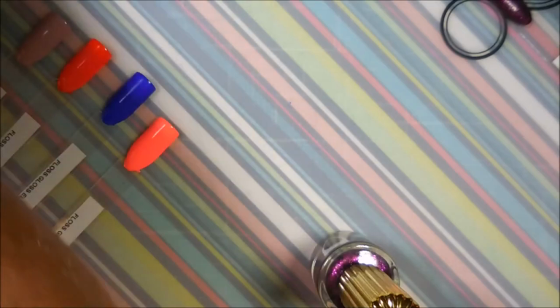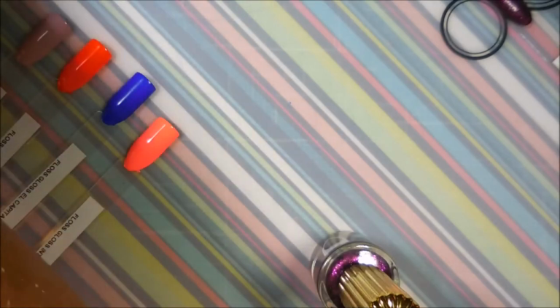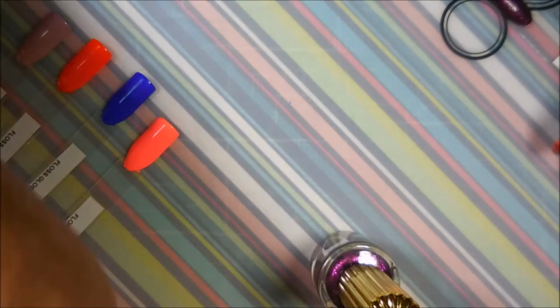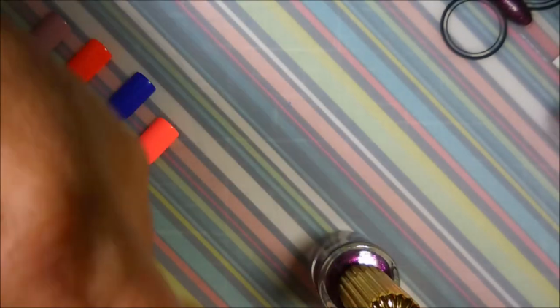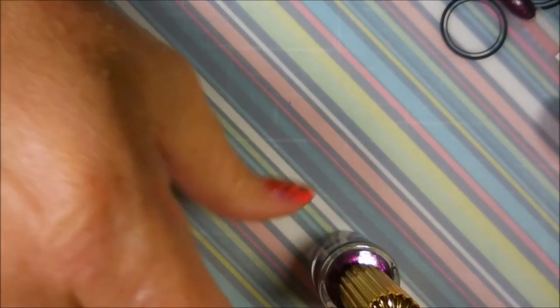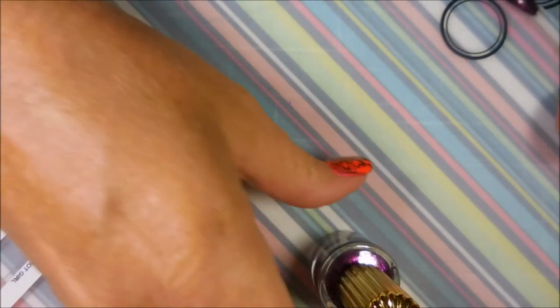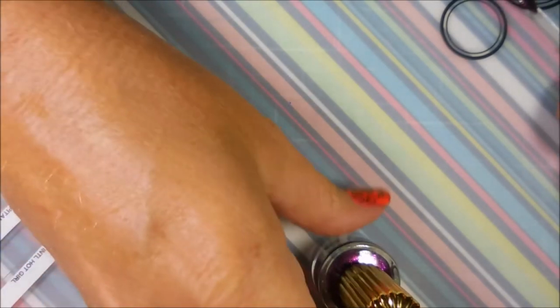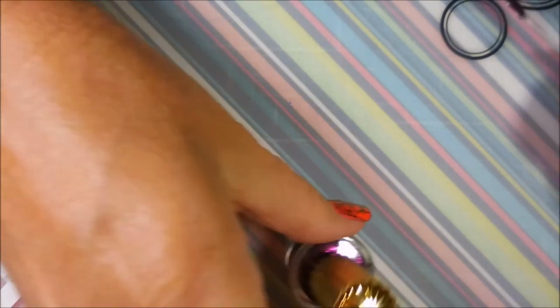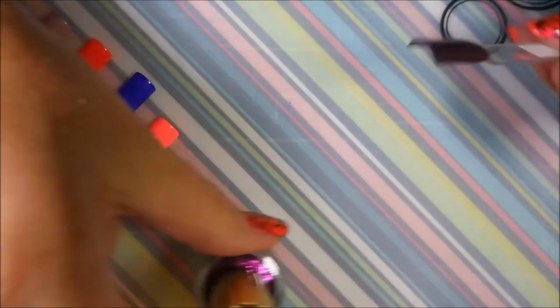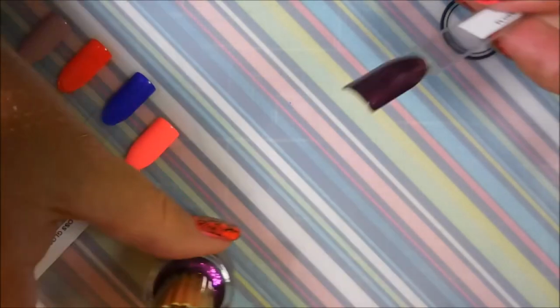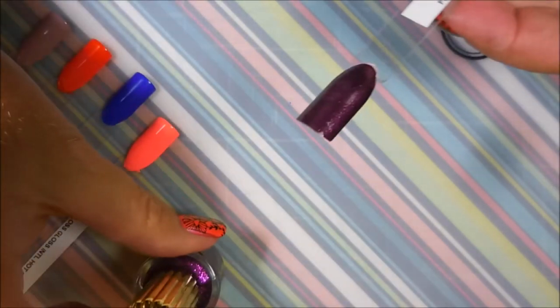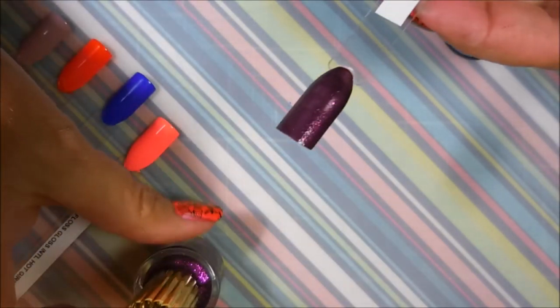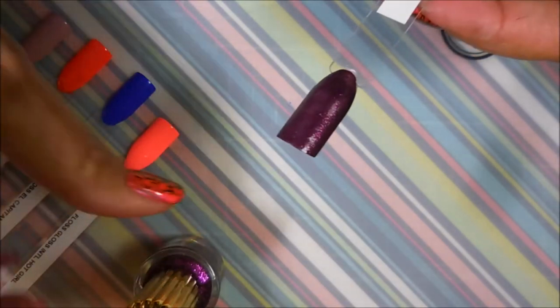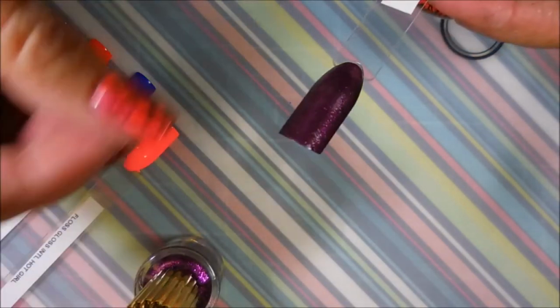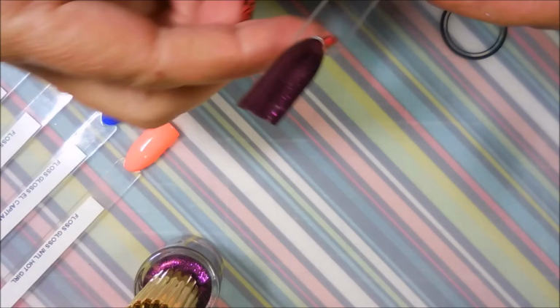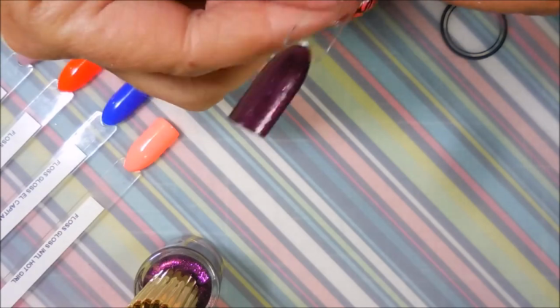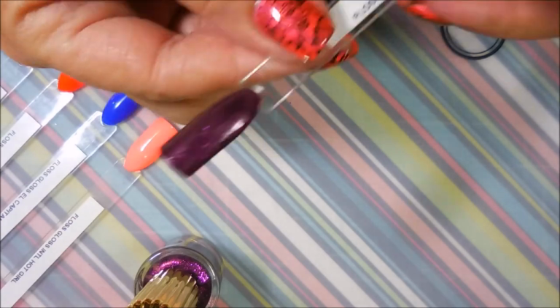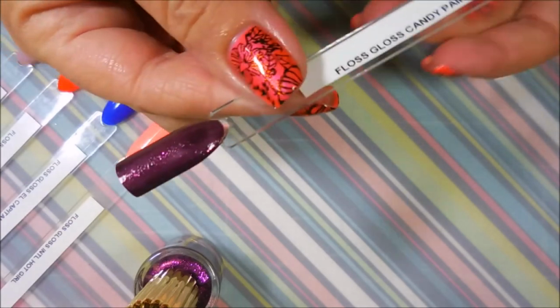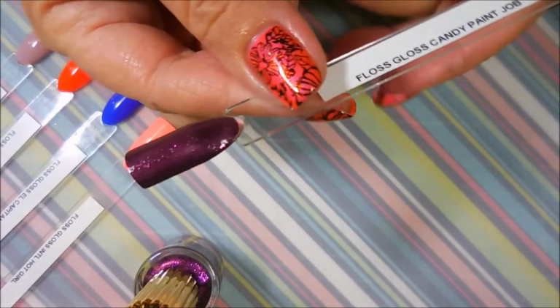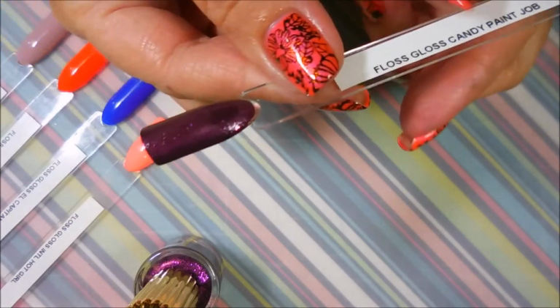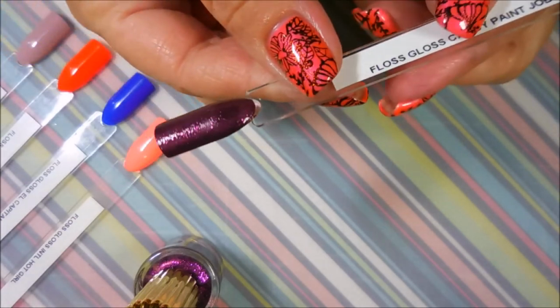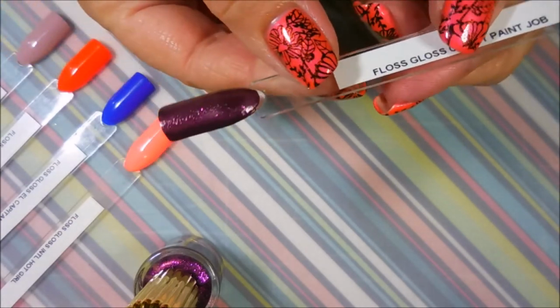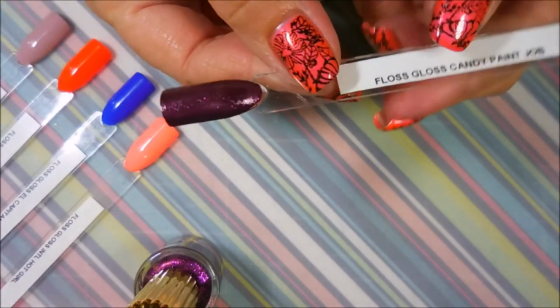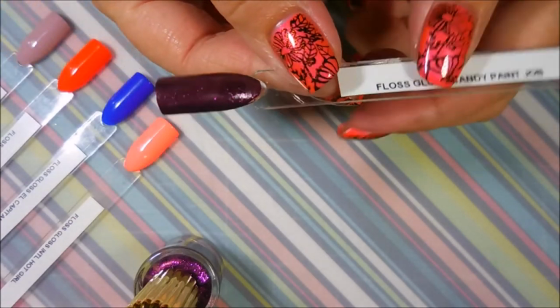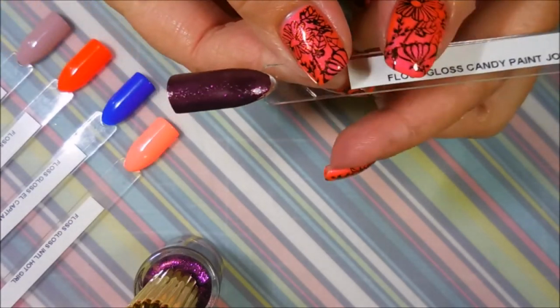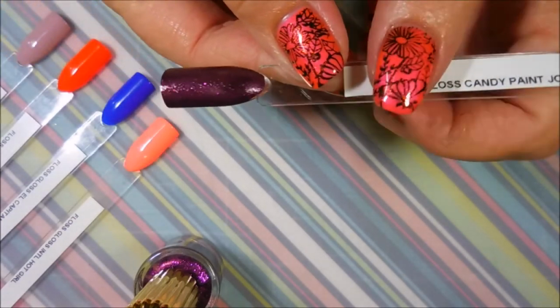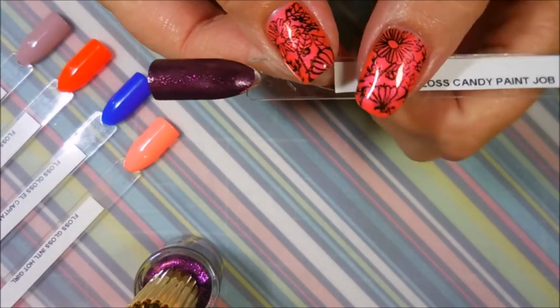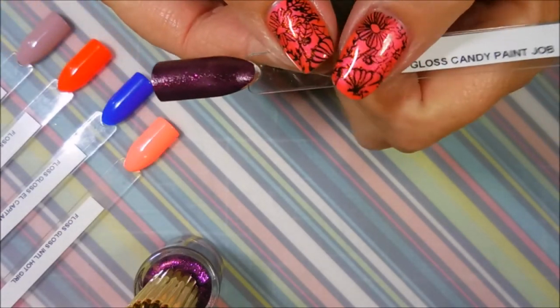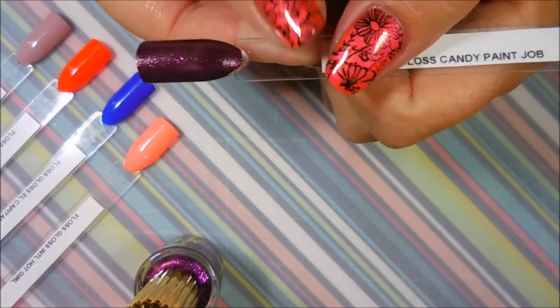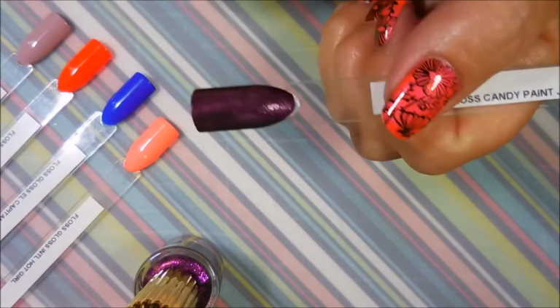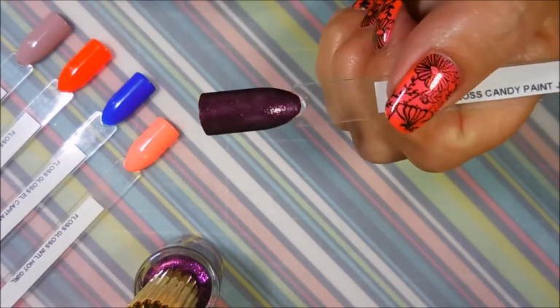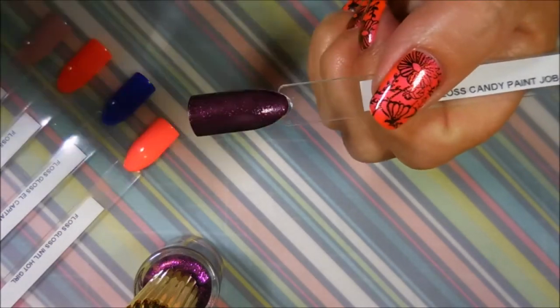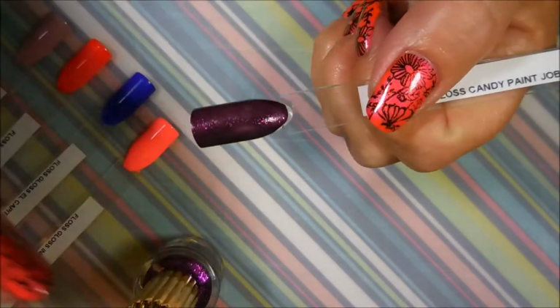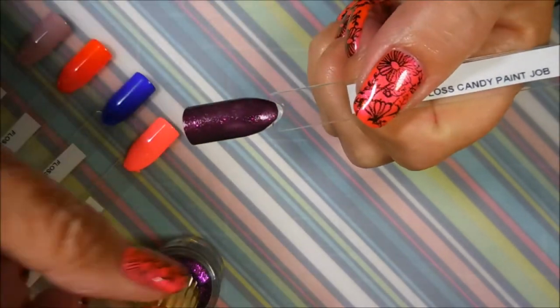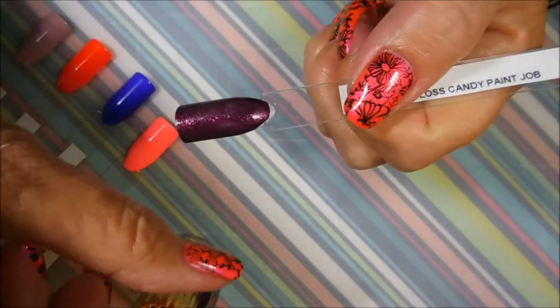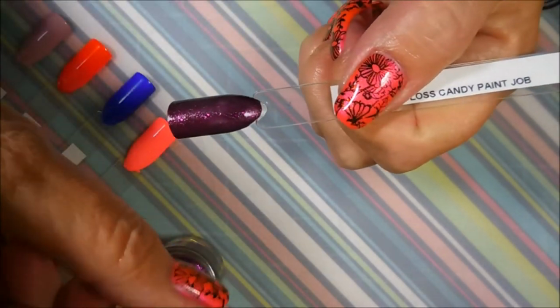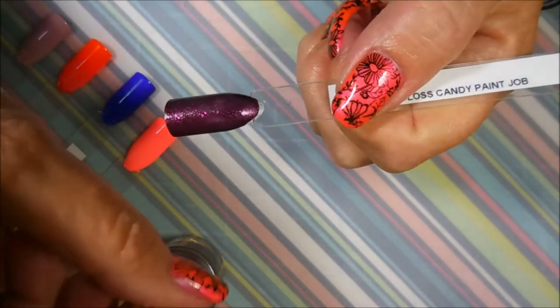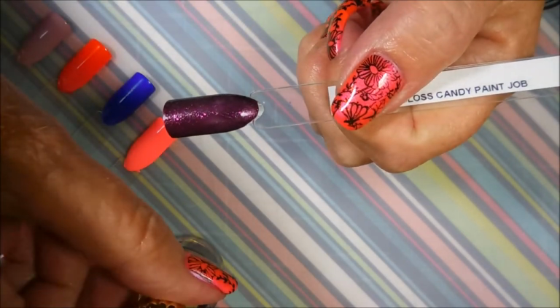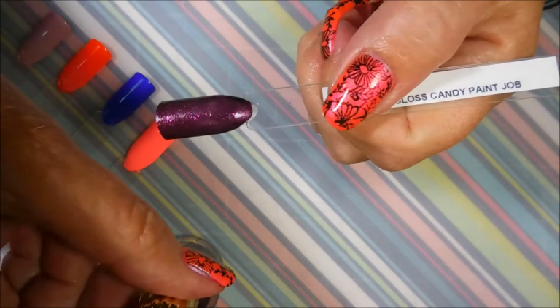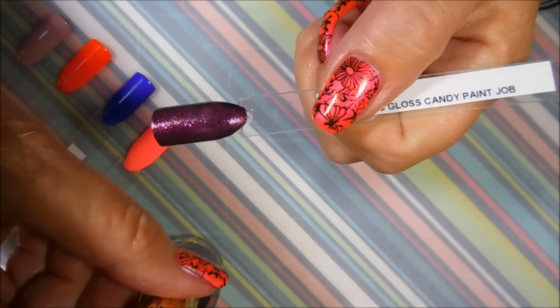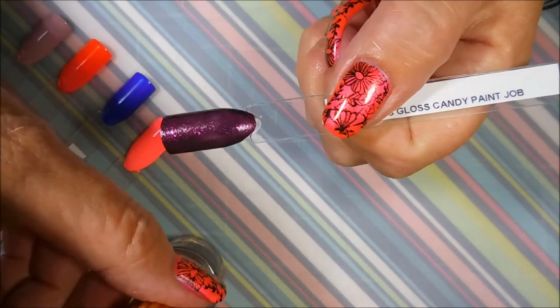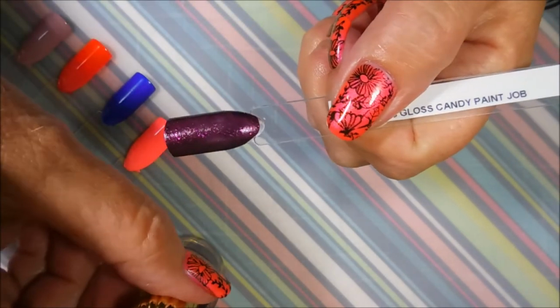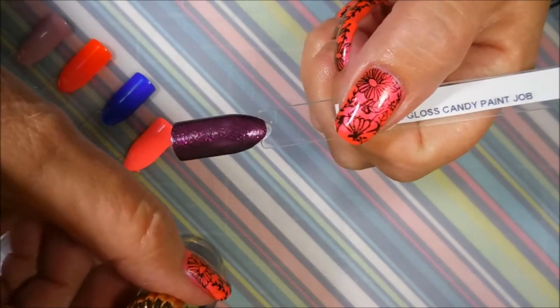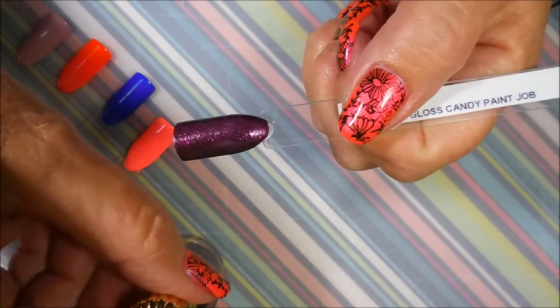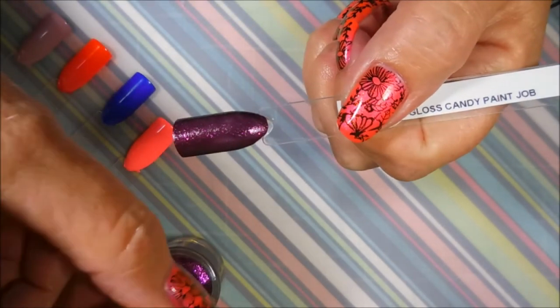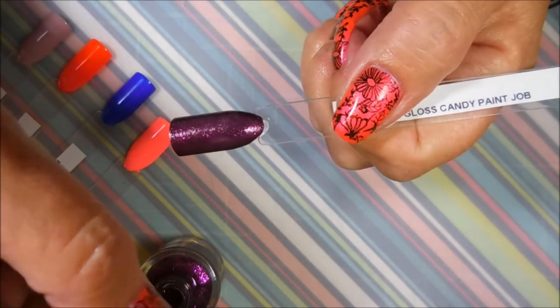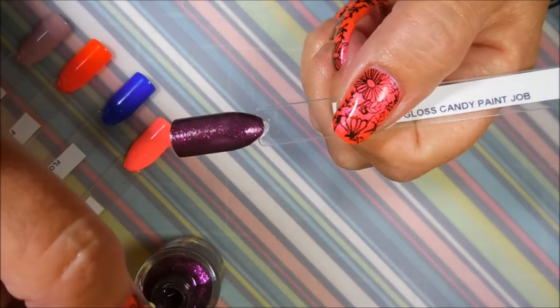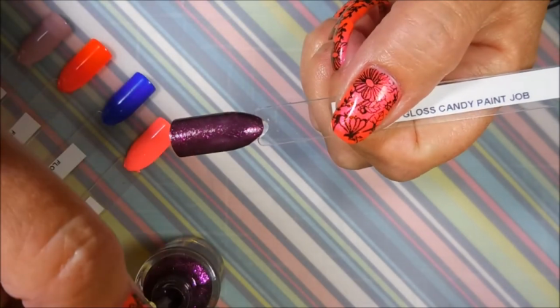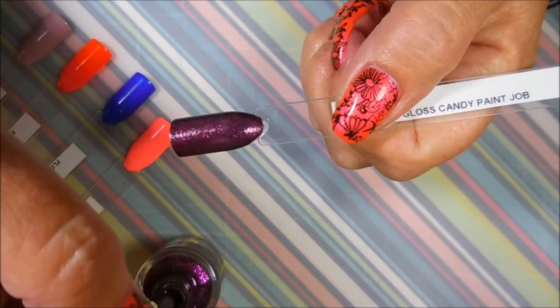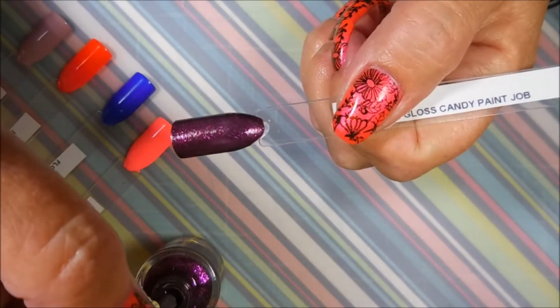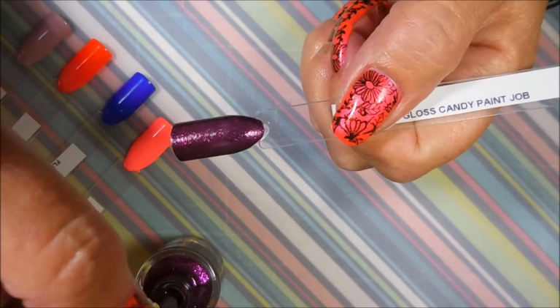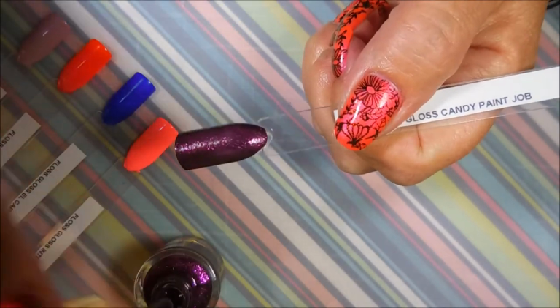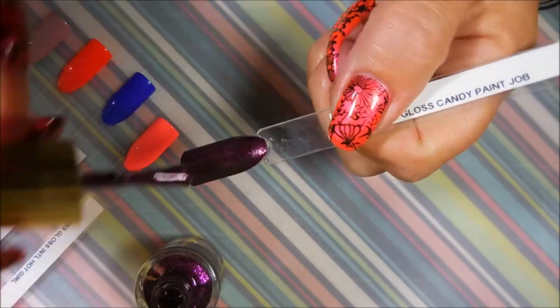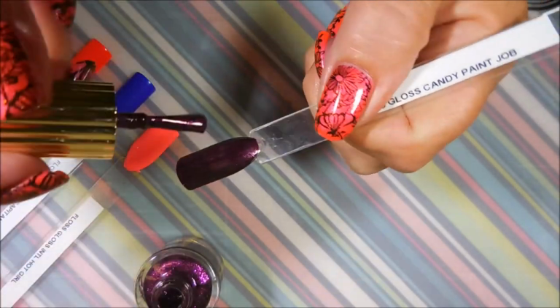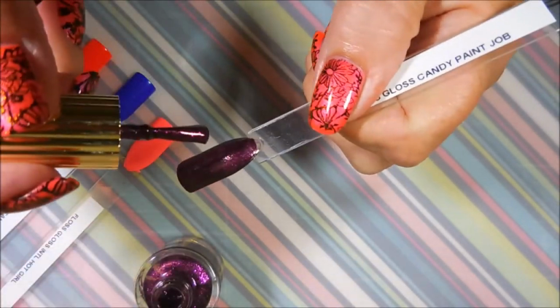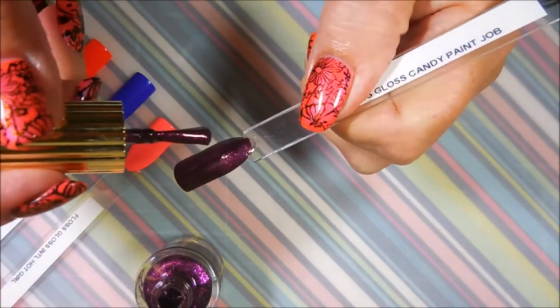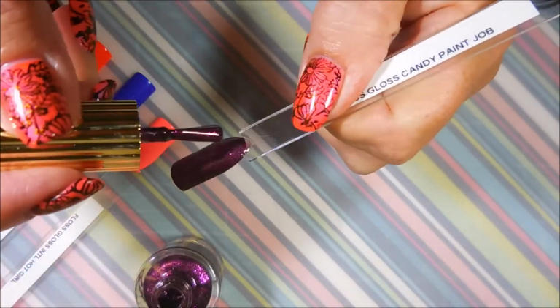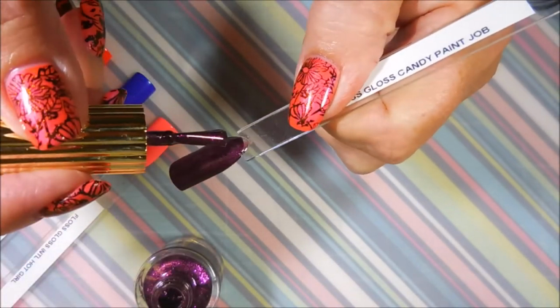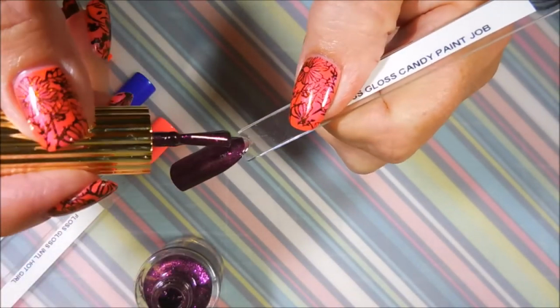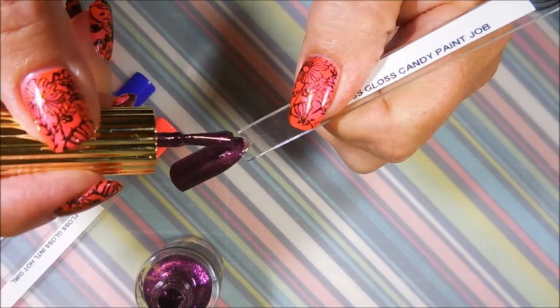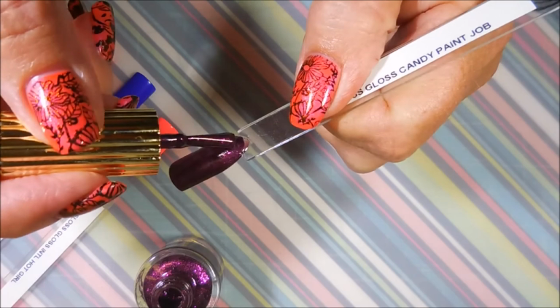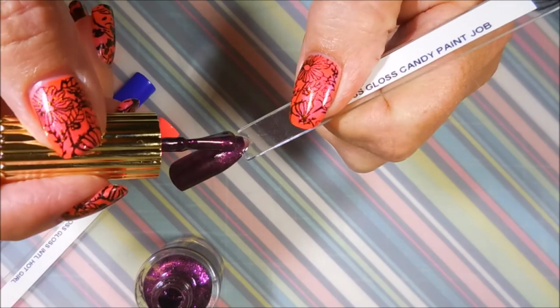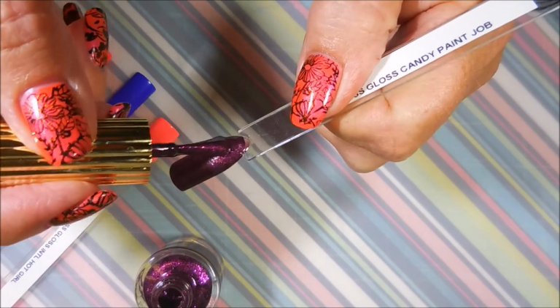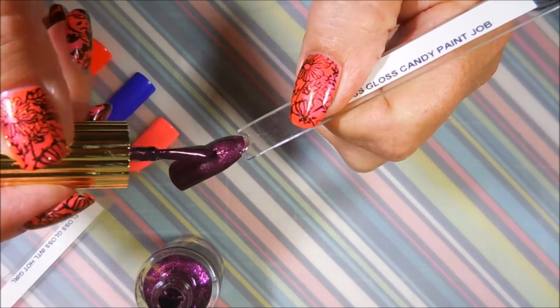And then the last one is Candy Paint Job, which I guess would really be more of a fall color.